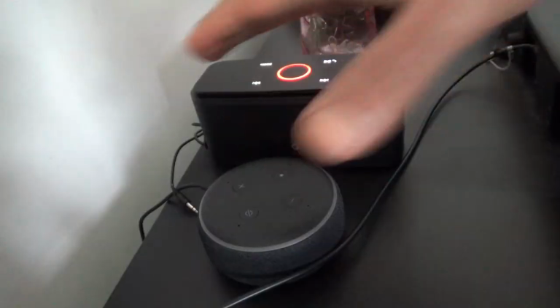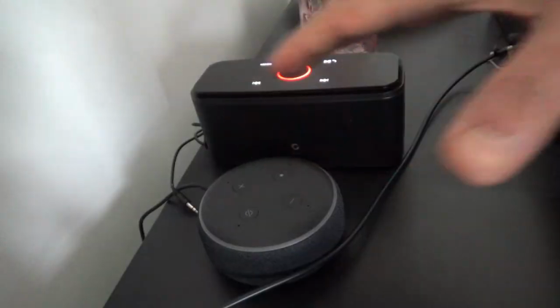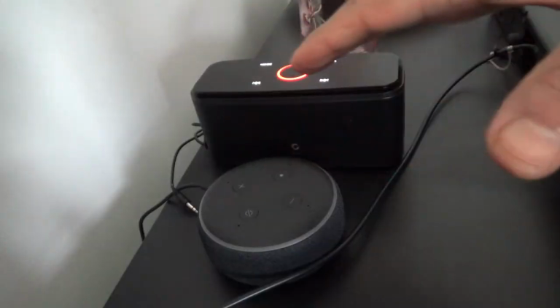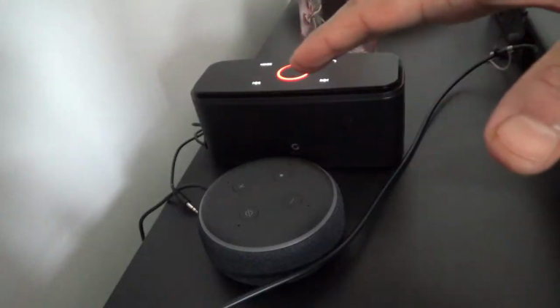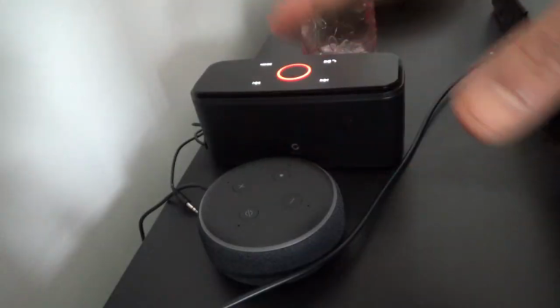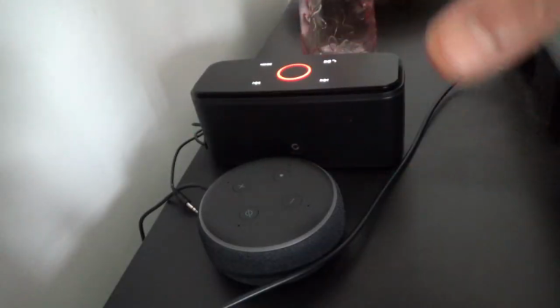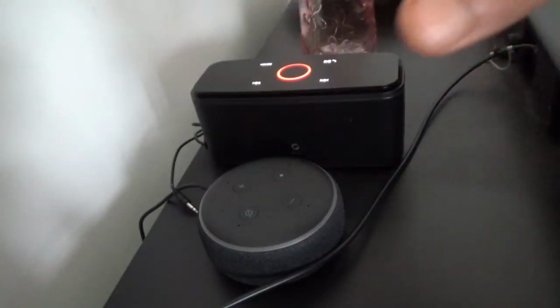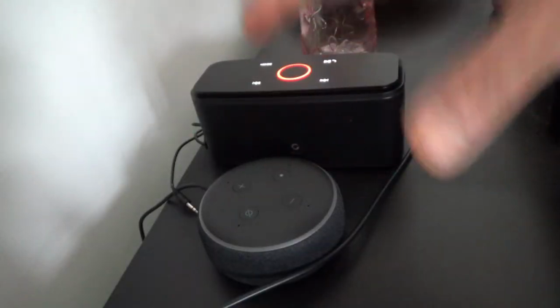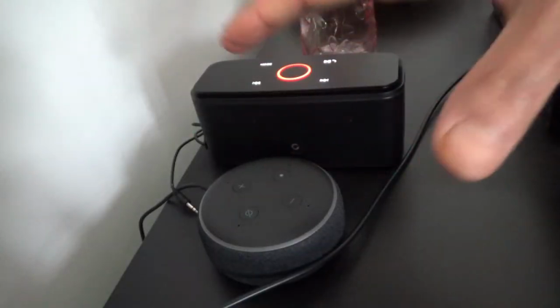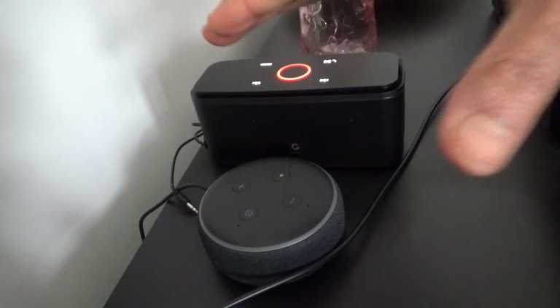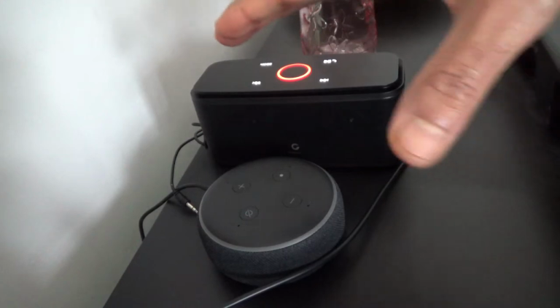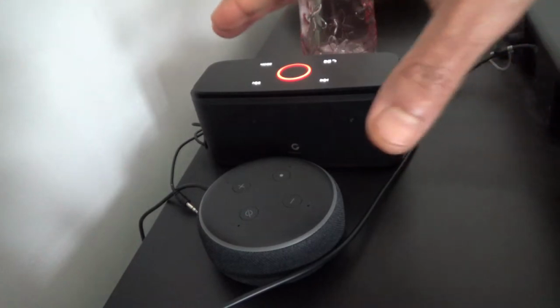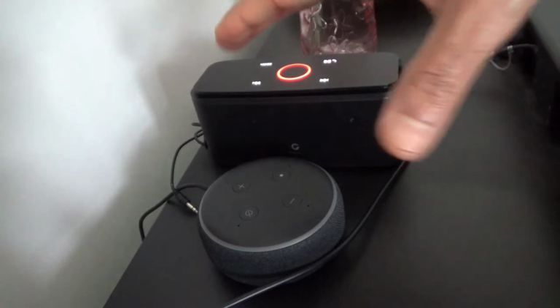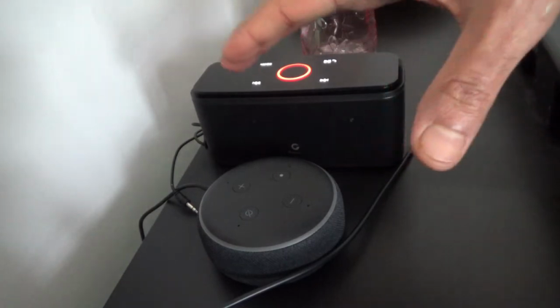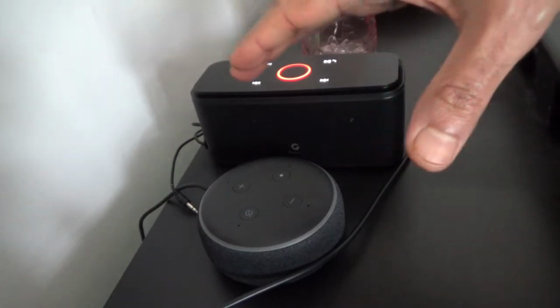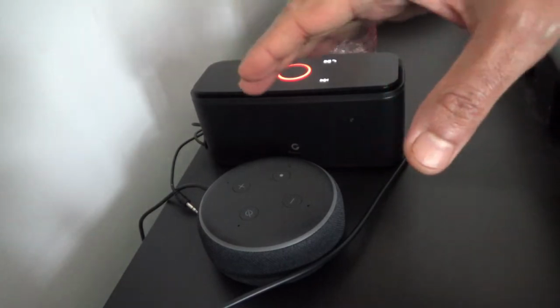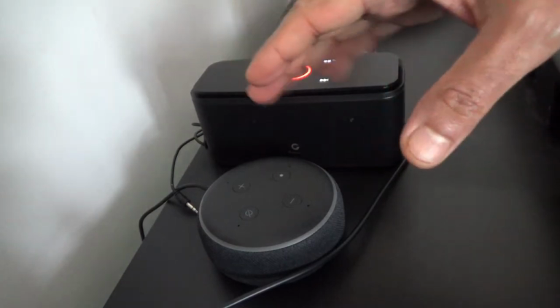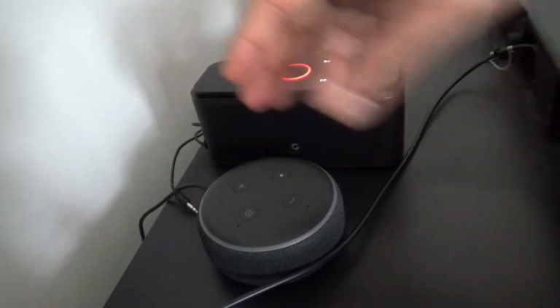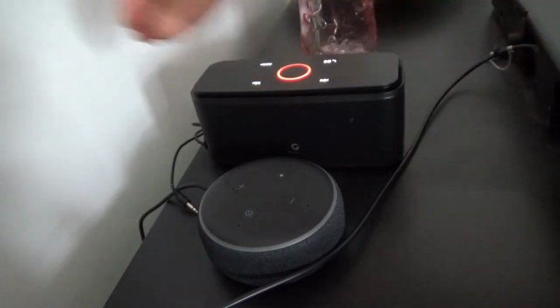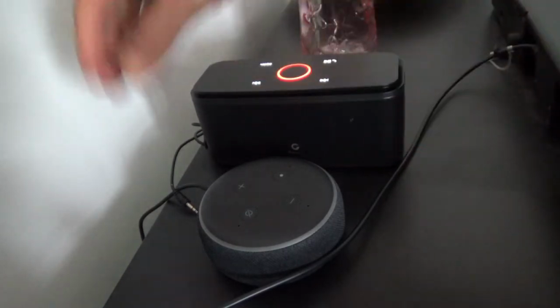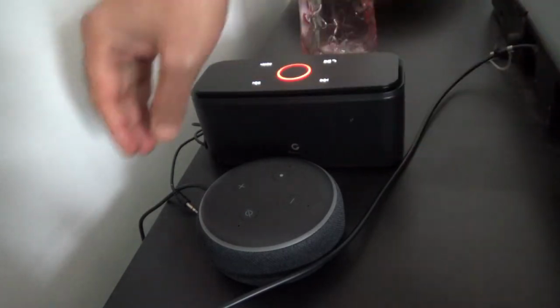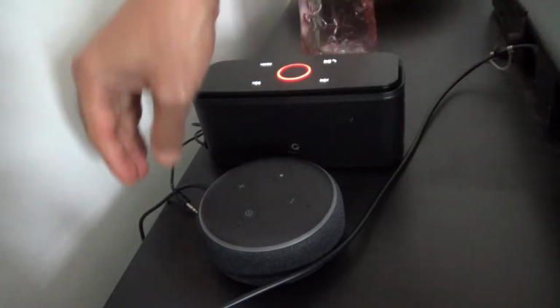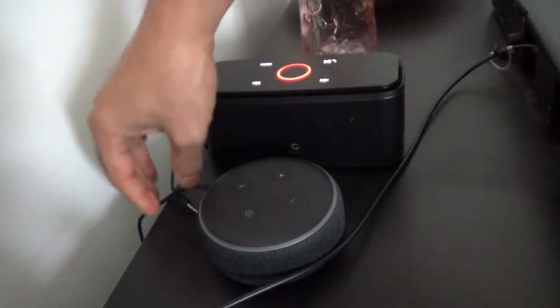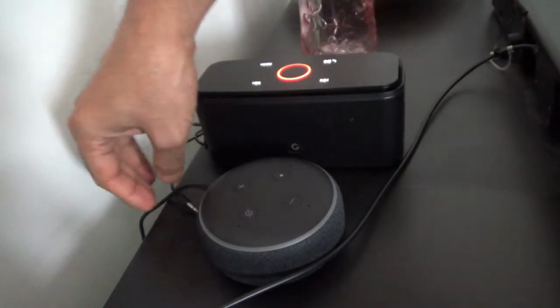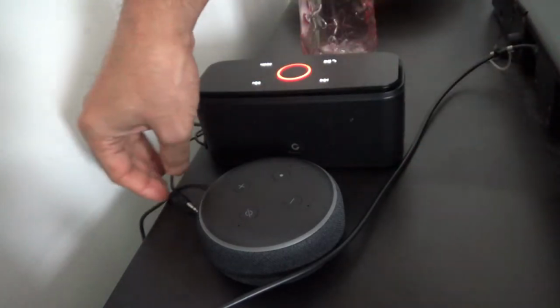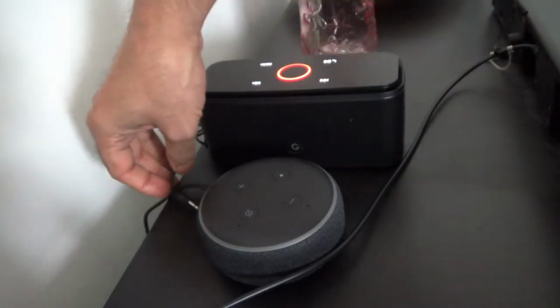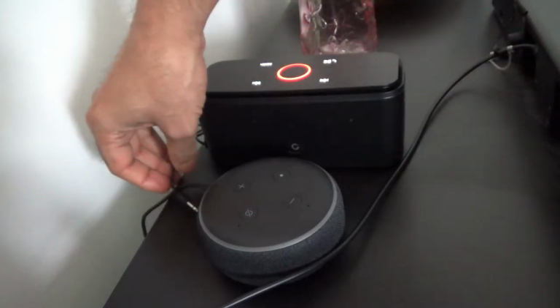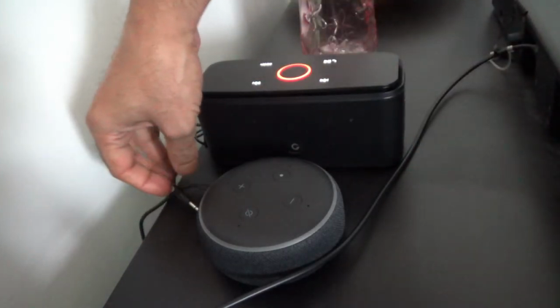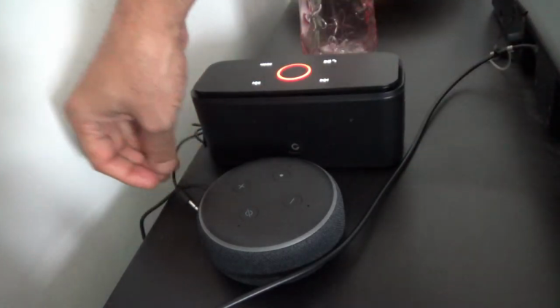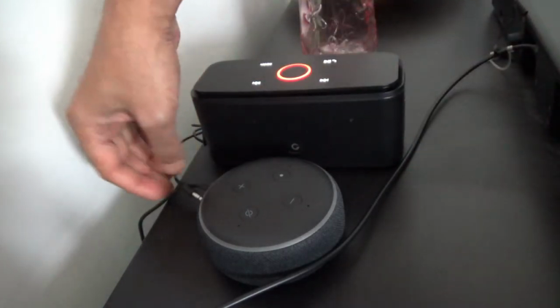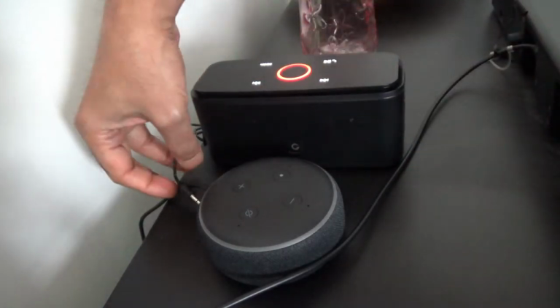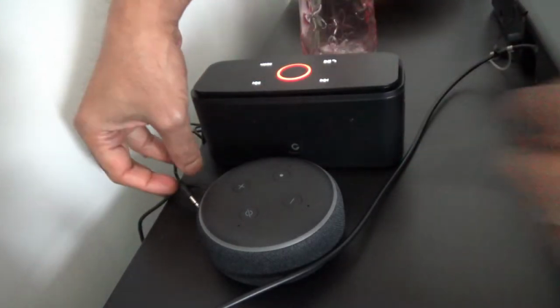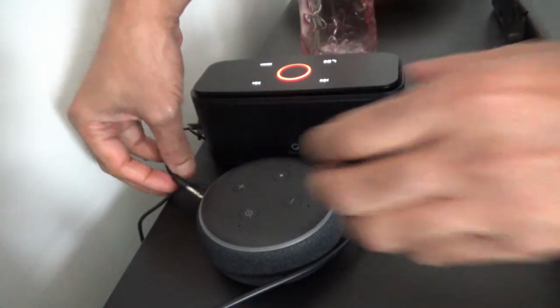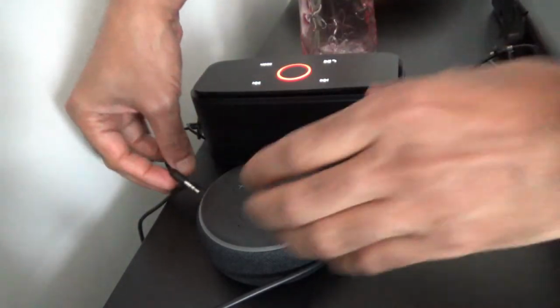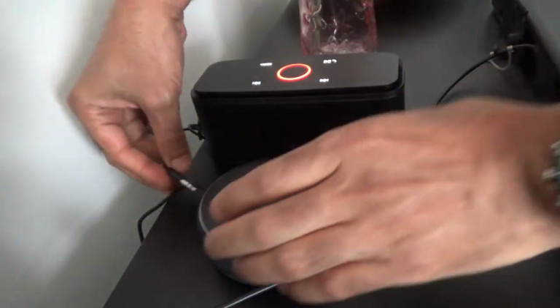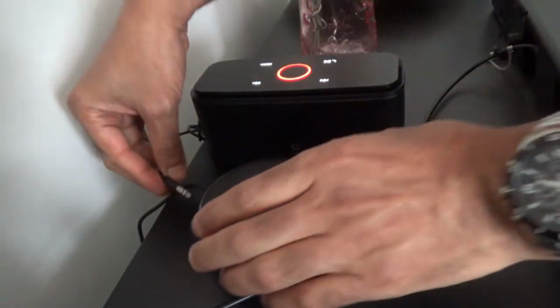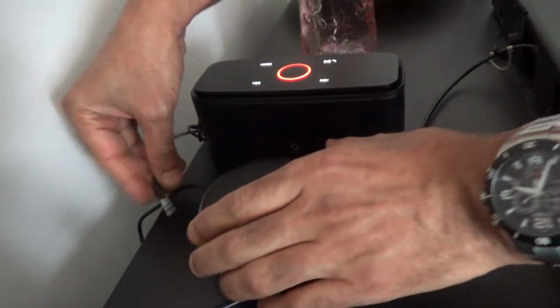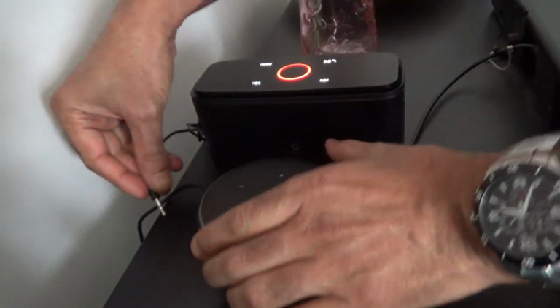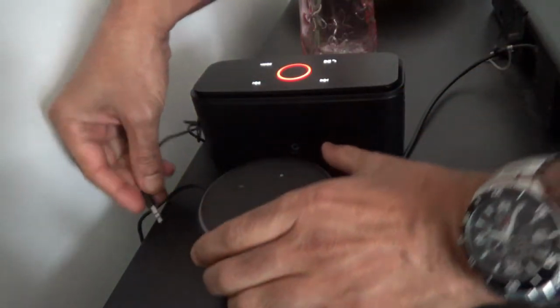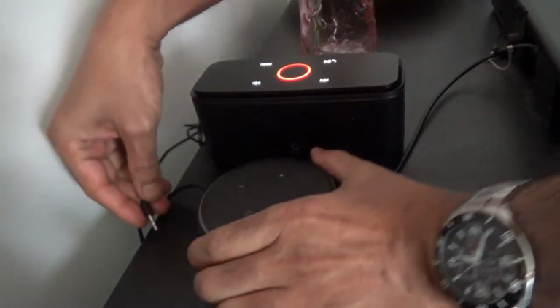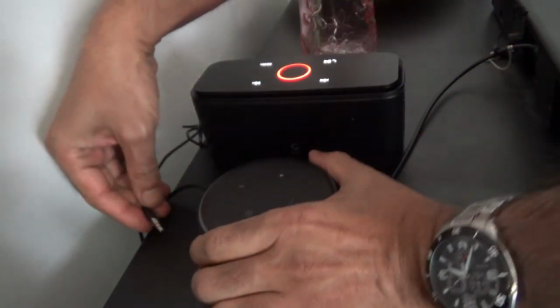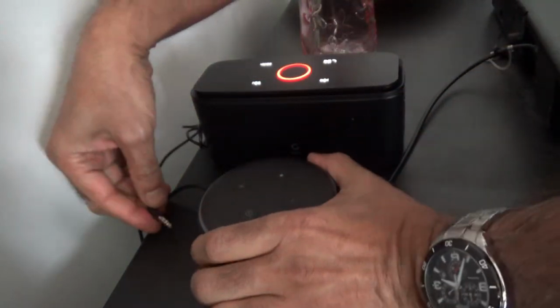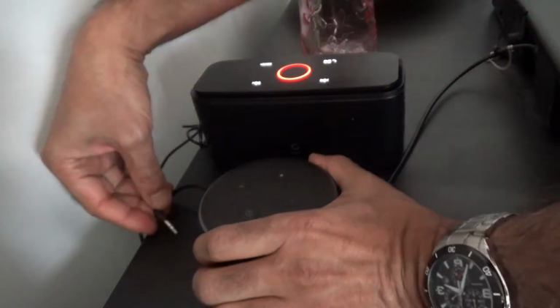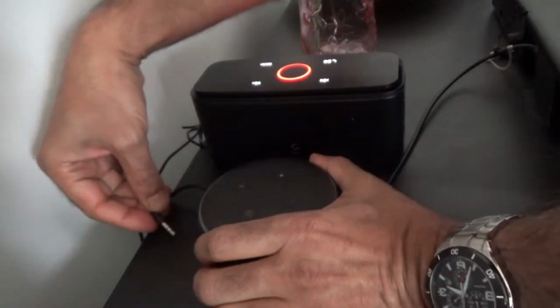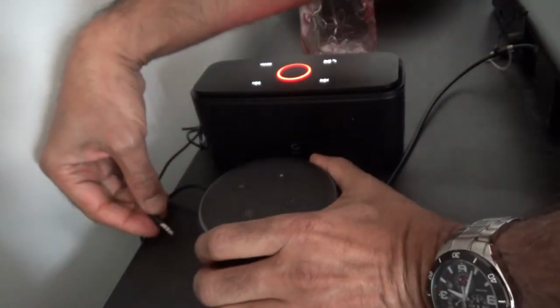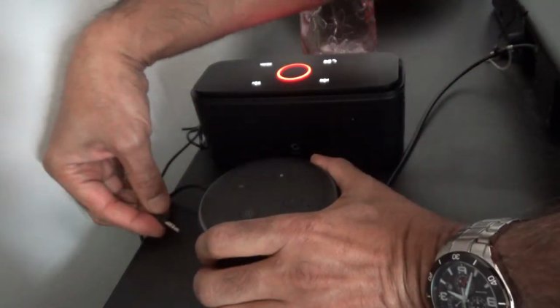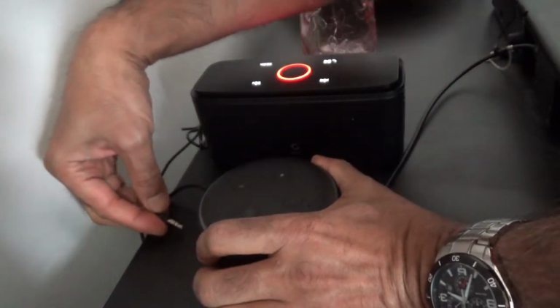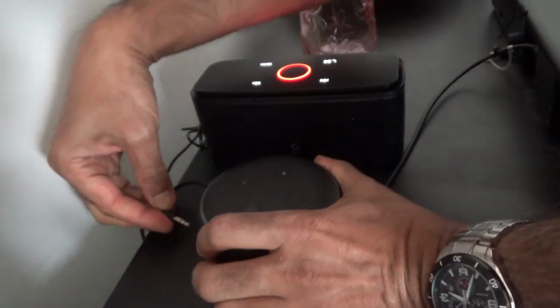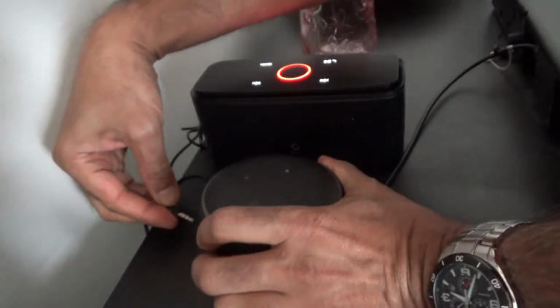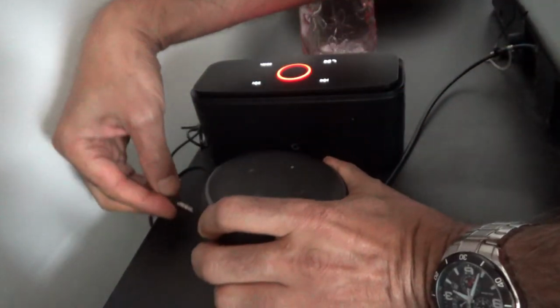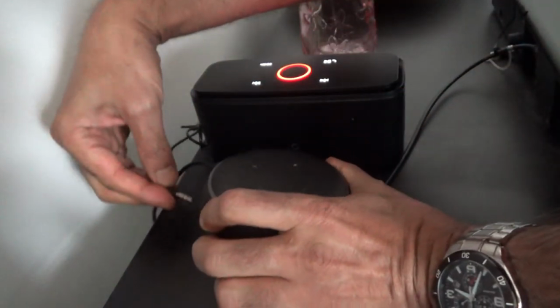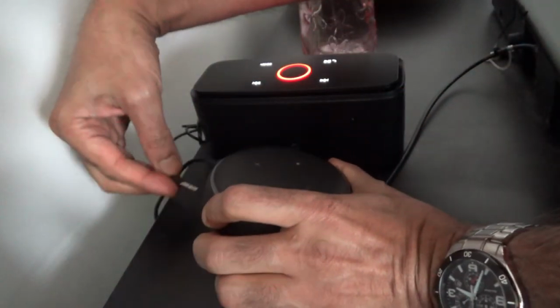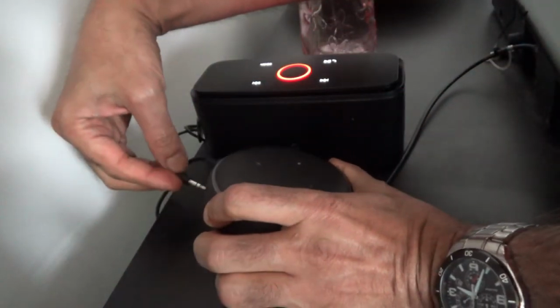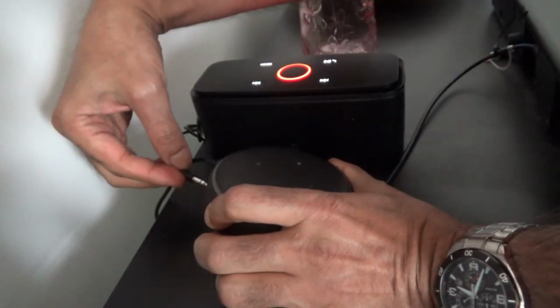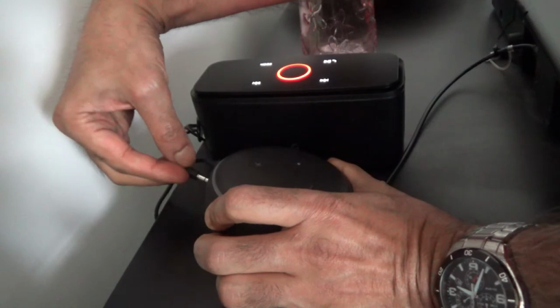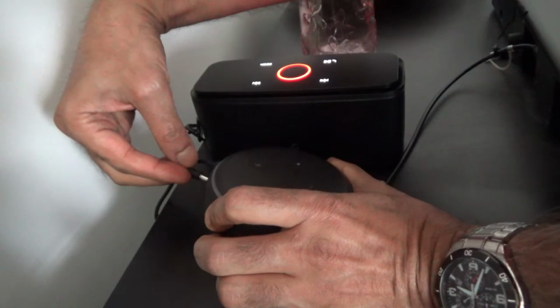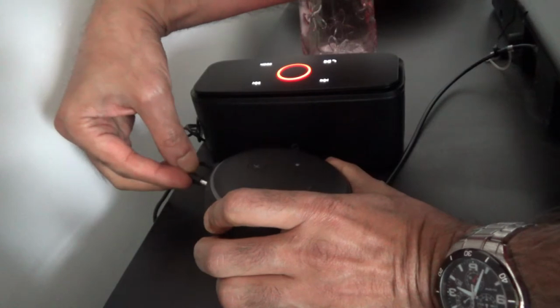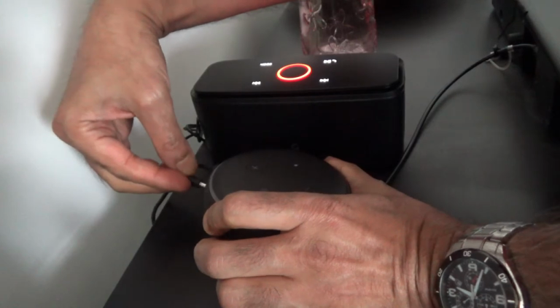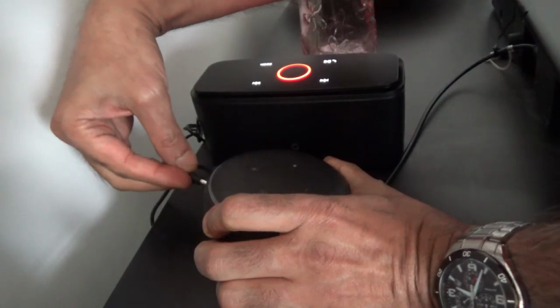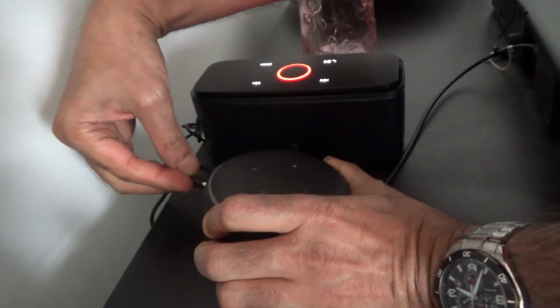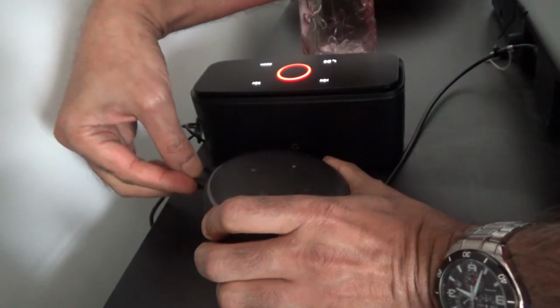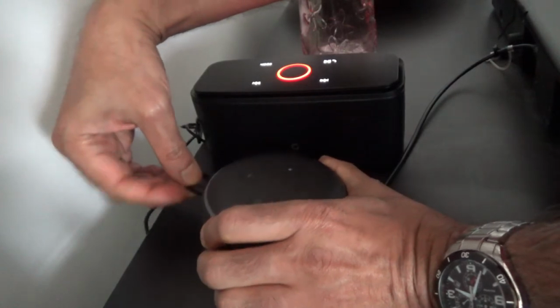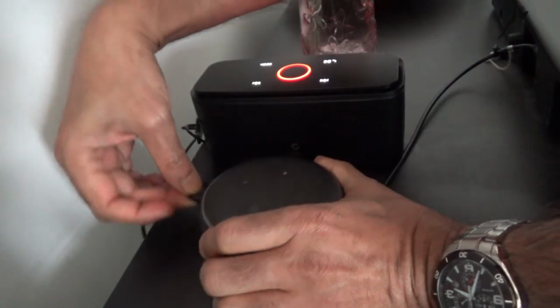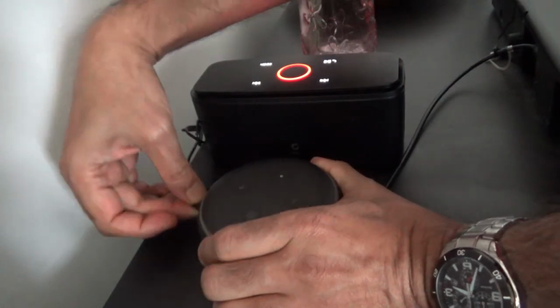You heard that — the quality is not that great. Now I will attach this via the audio cable and we'll see how it sounds.